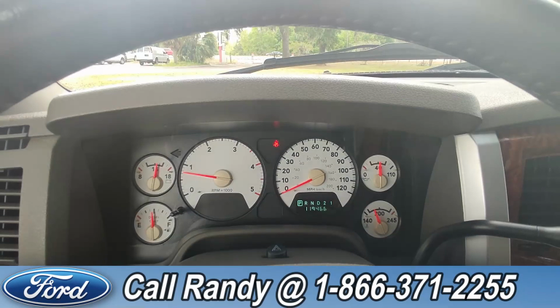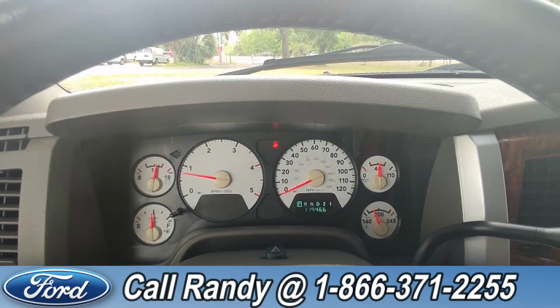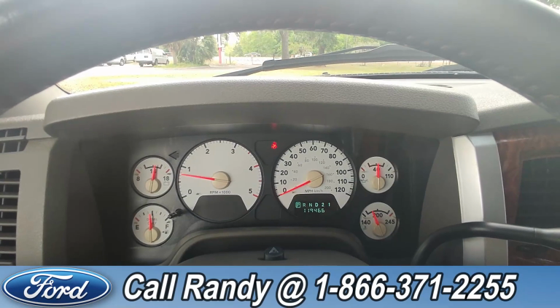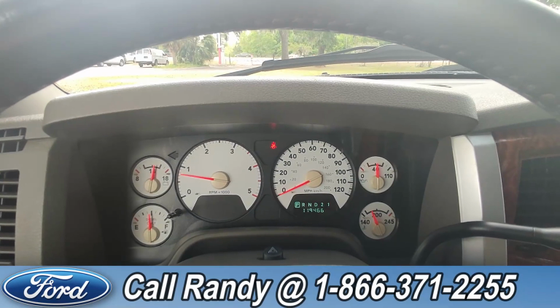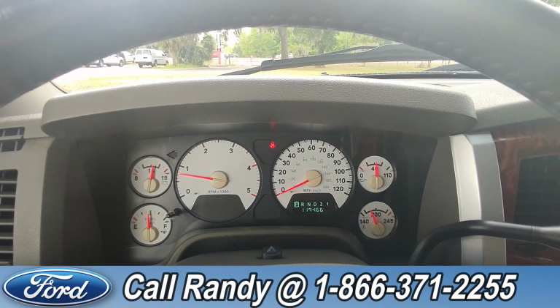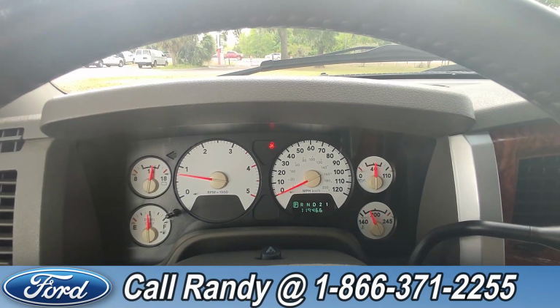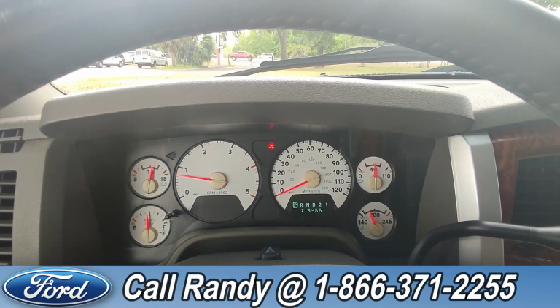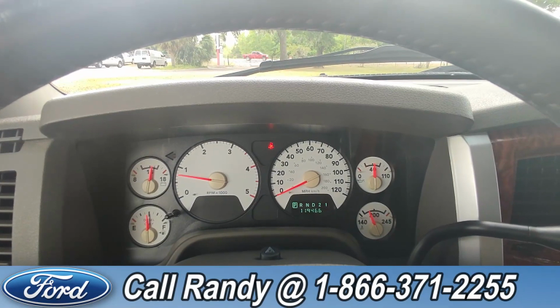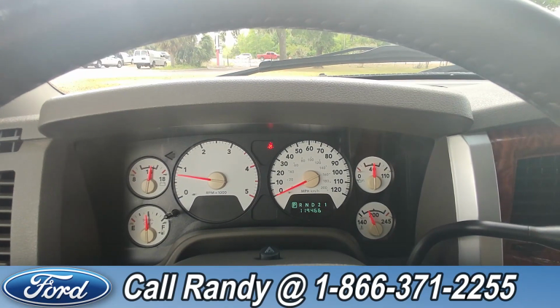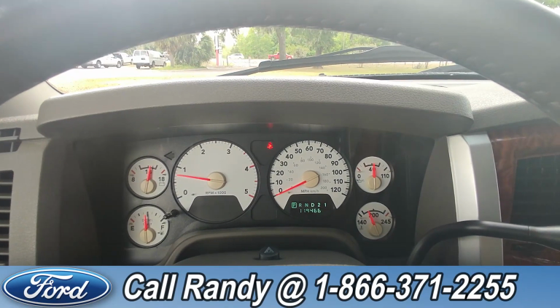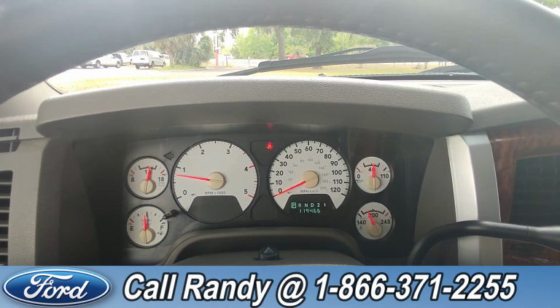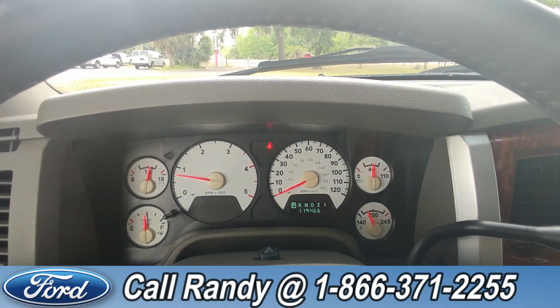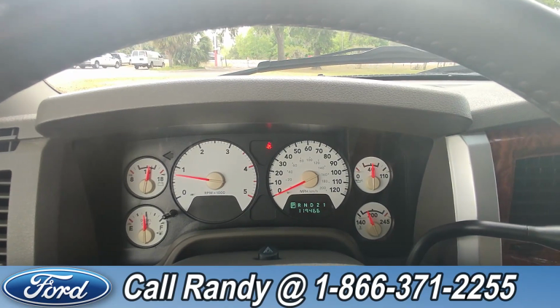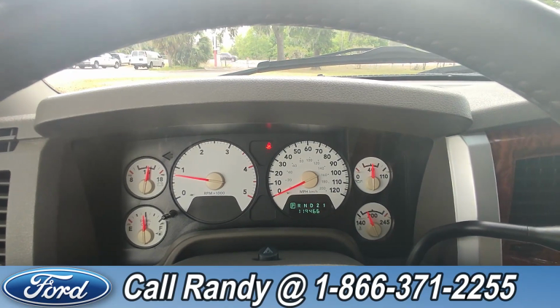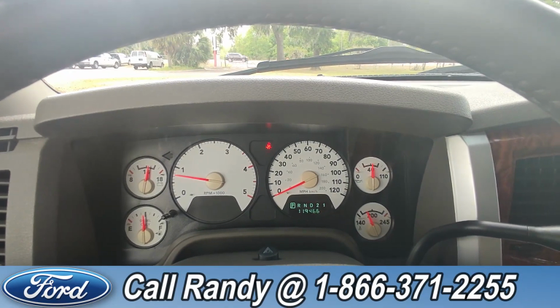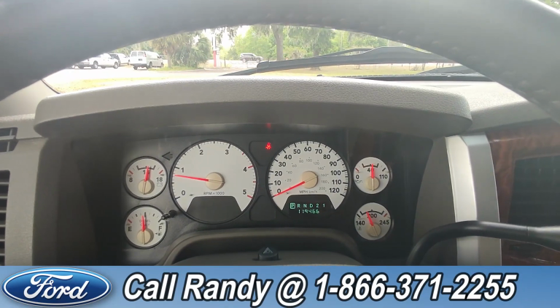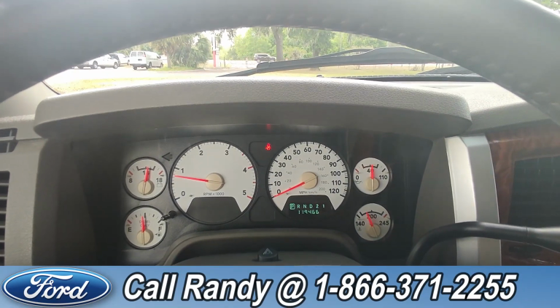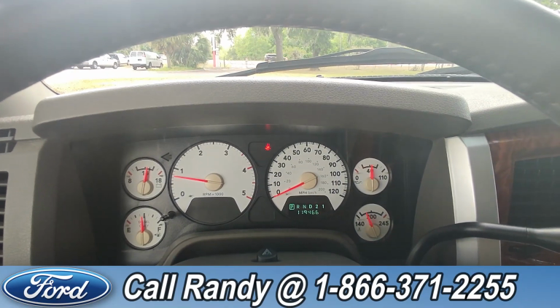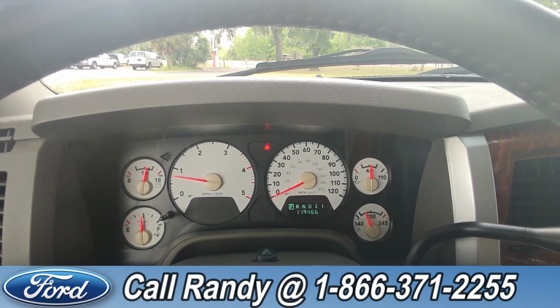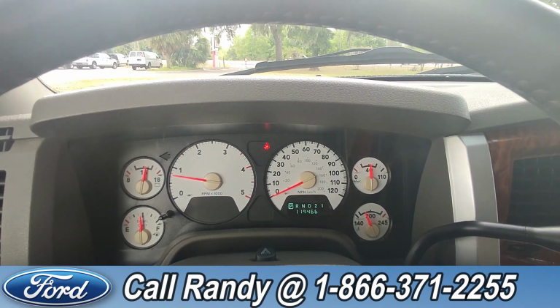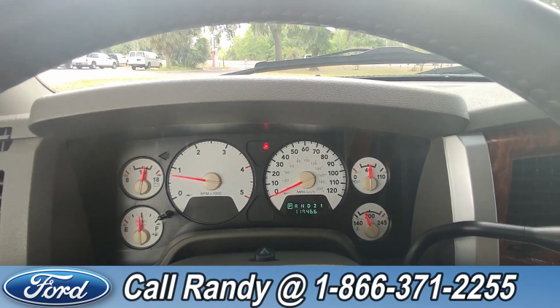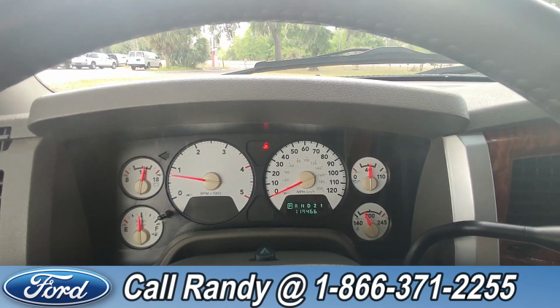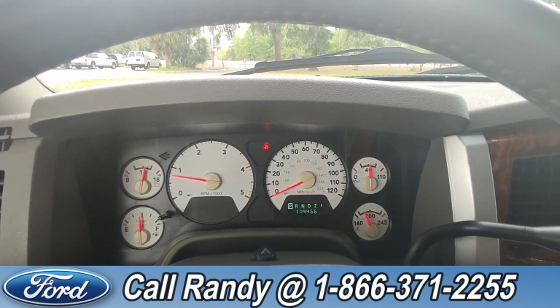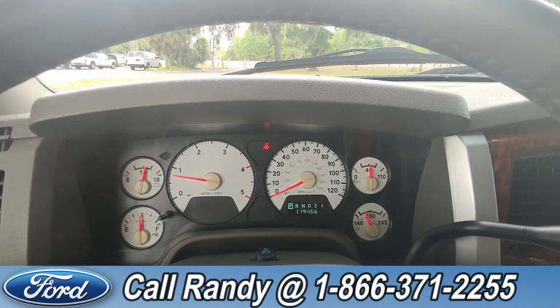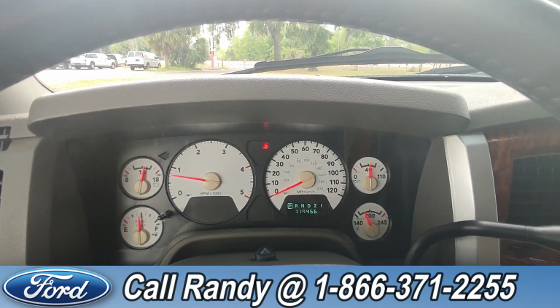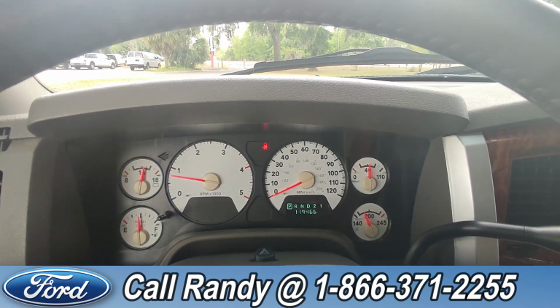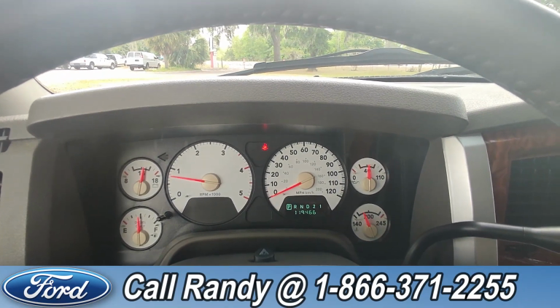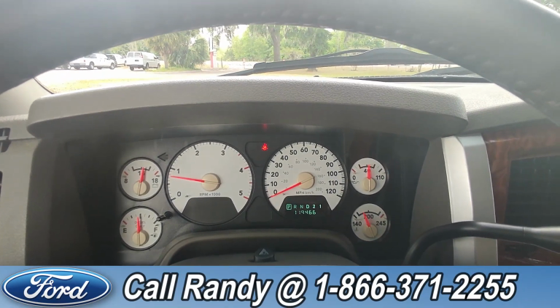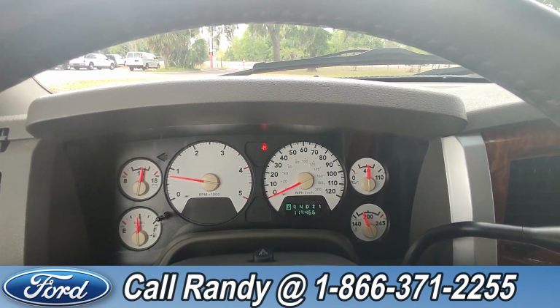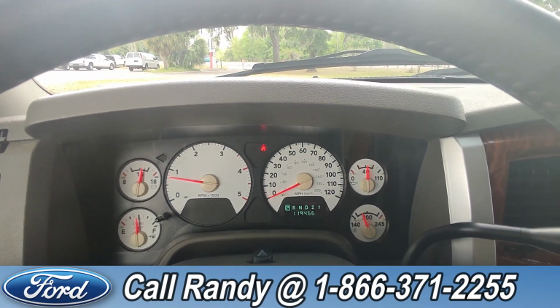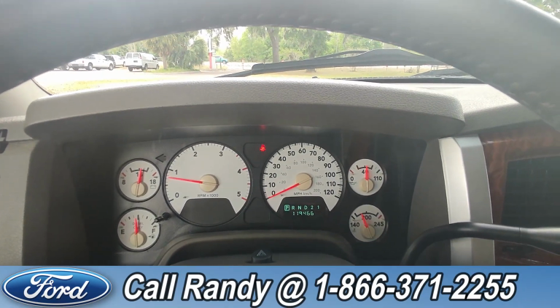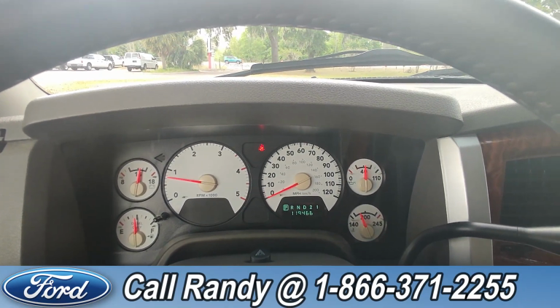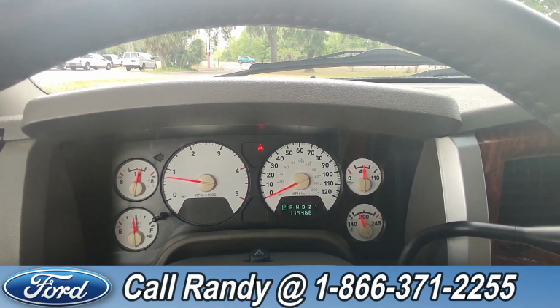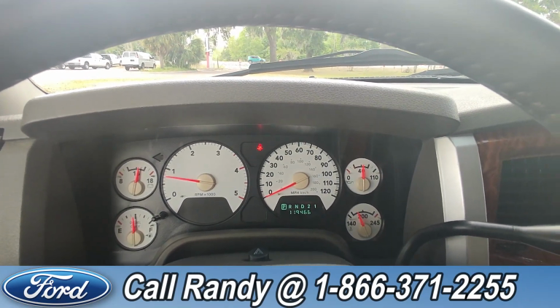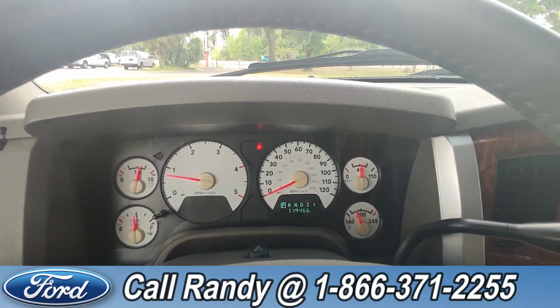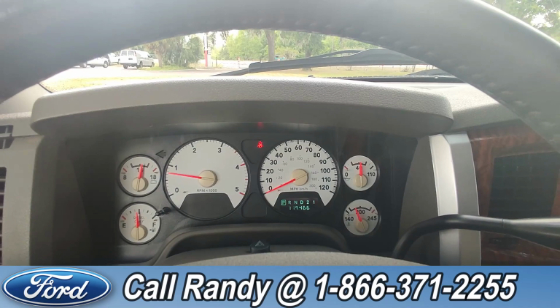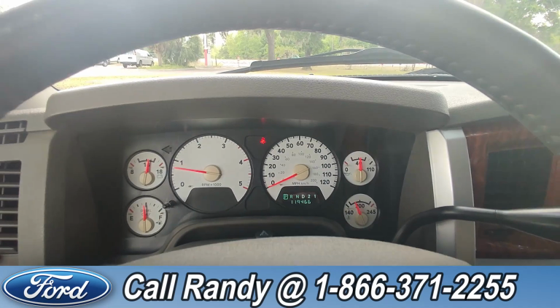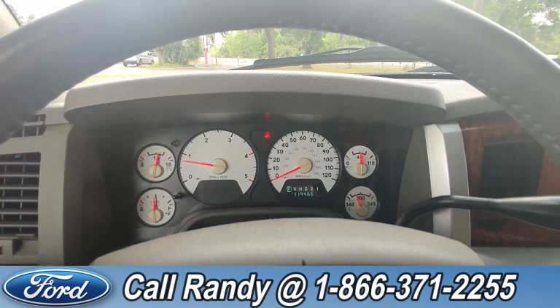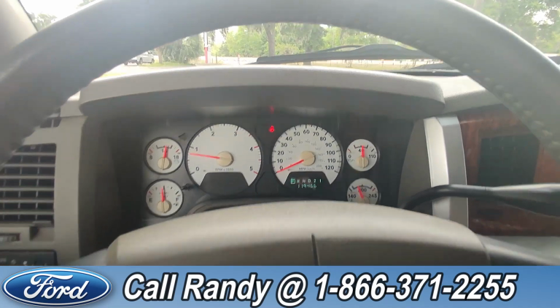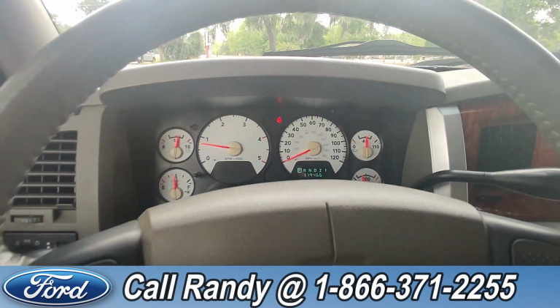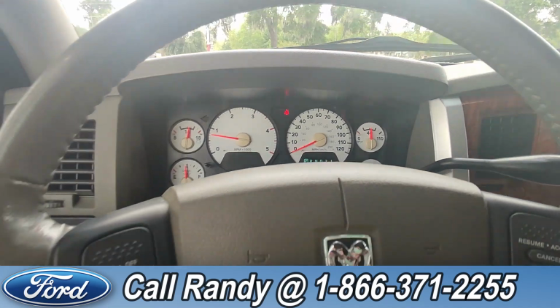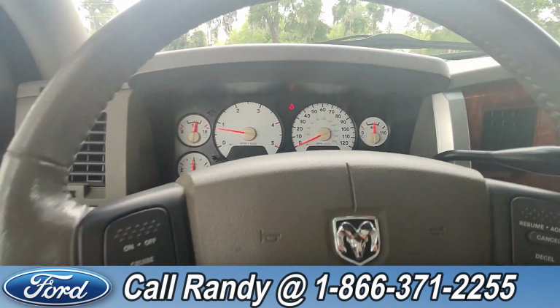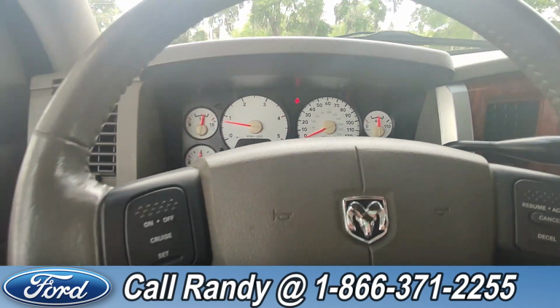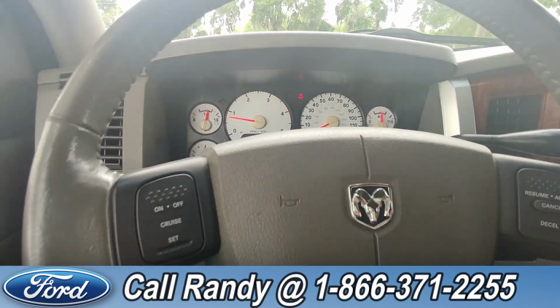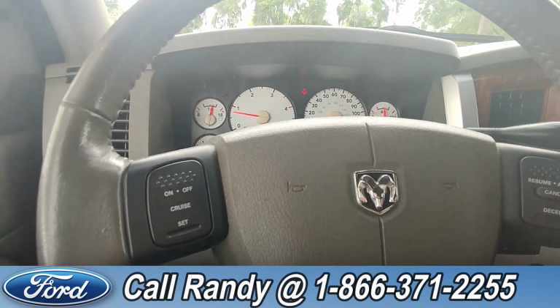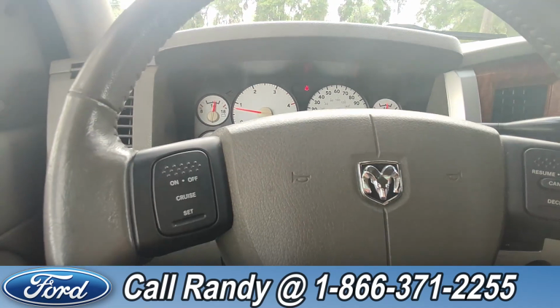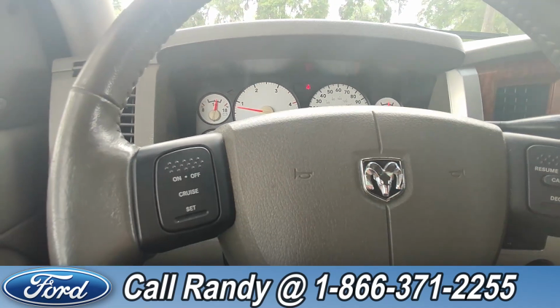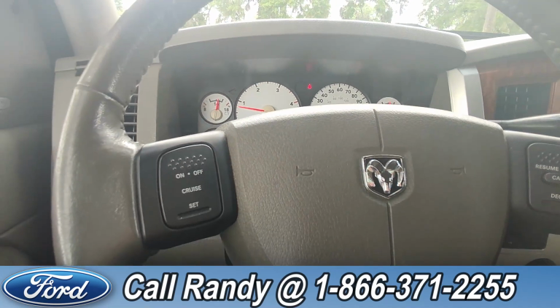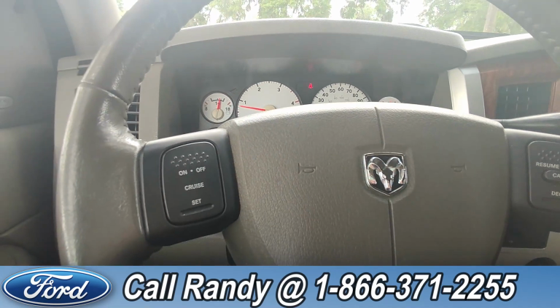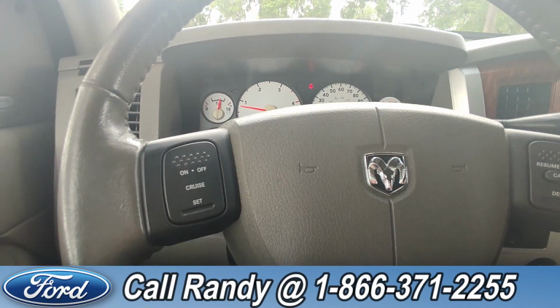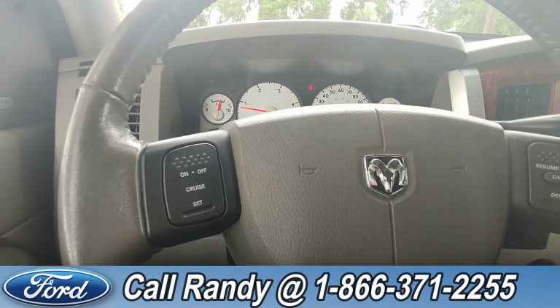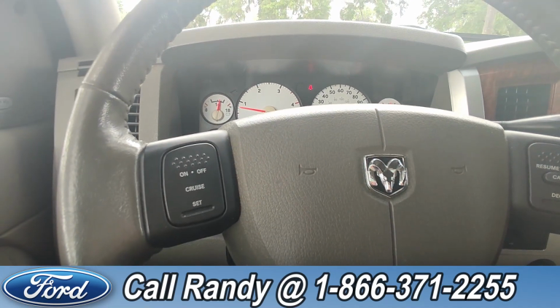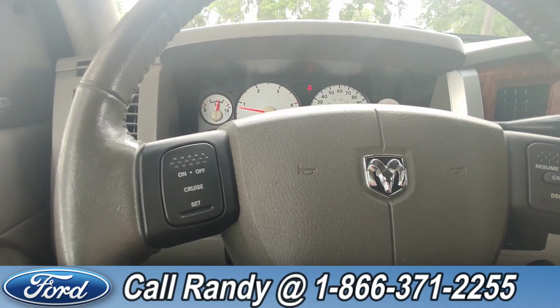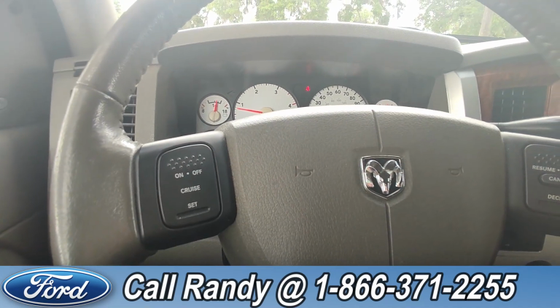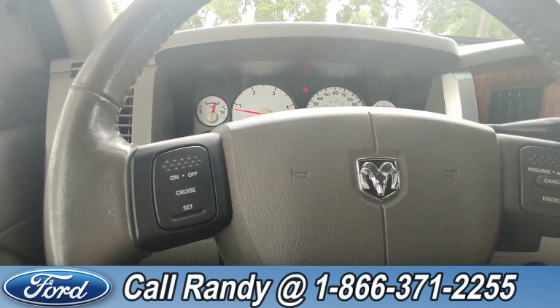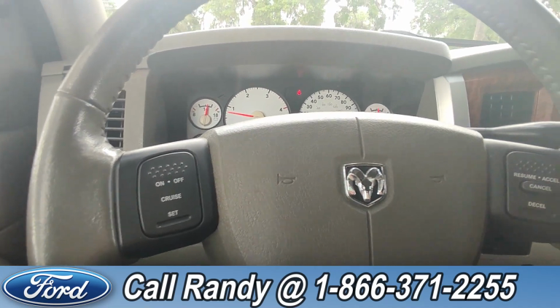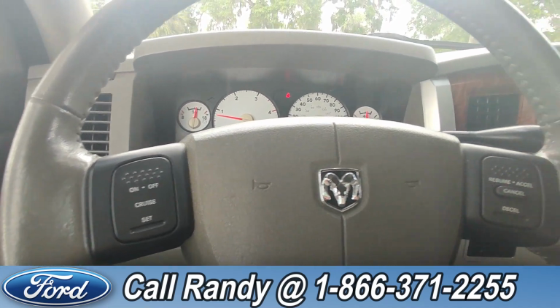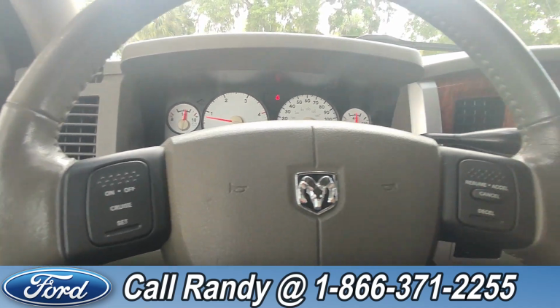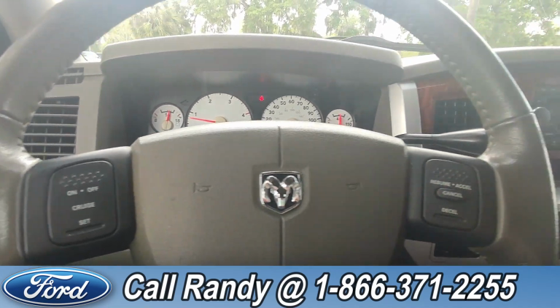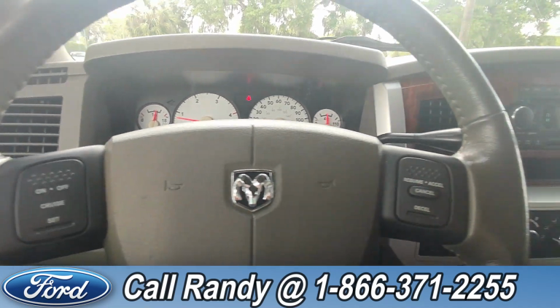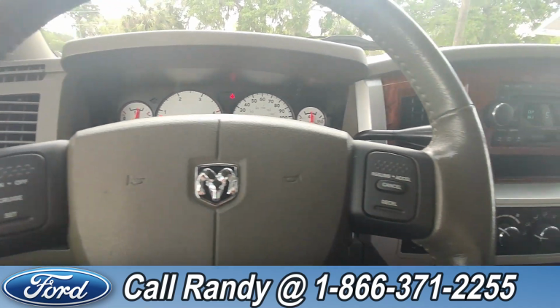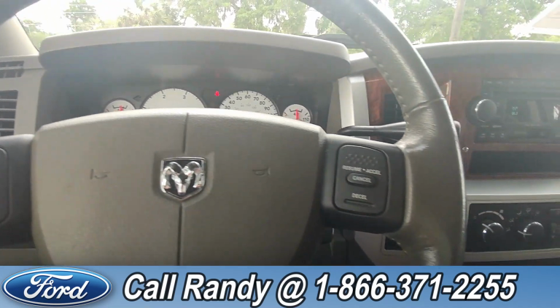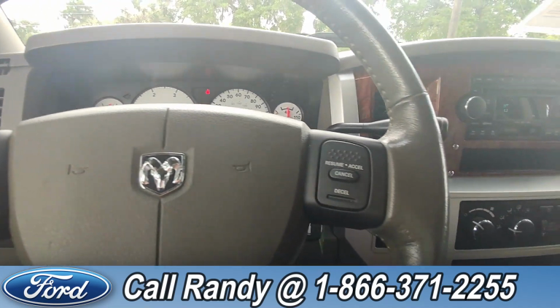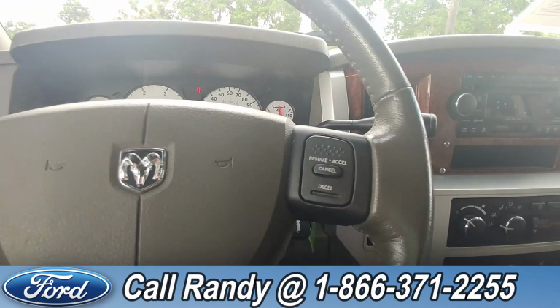Taking a closer look at the interior, here's a view of the dashboard, and on the steering wheel we have cruise control settings.